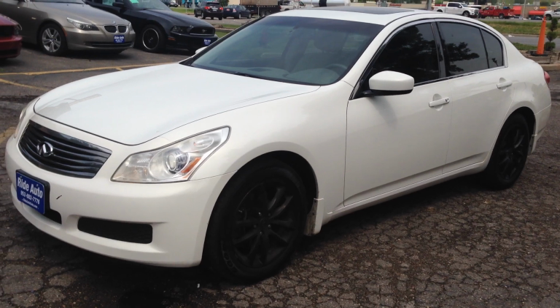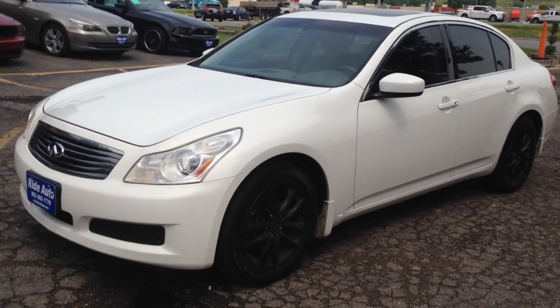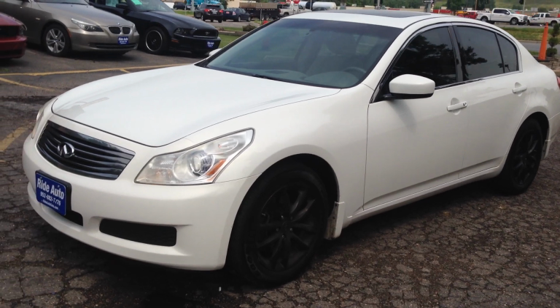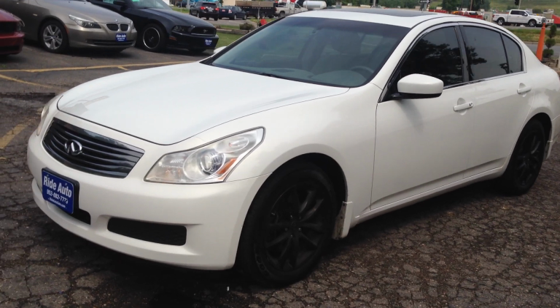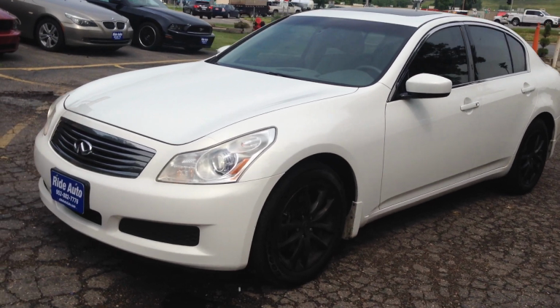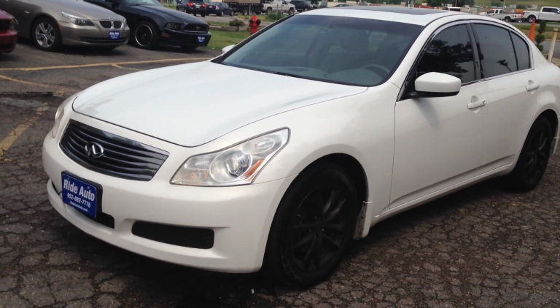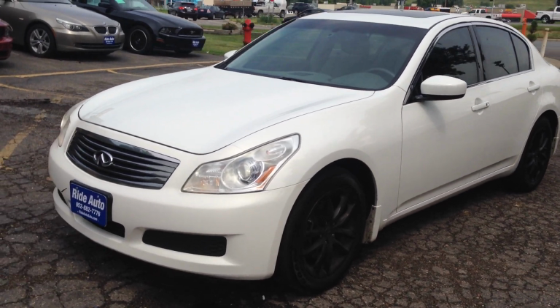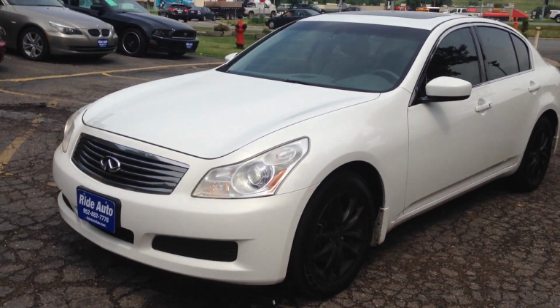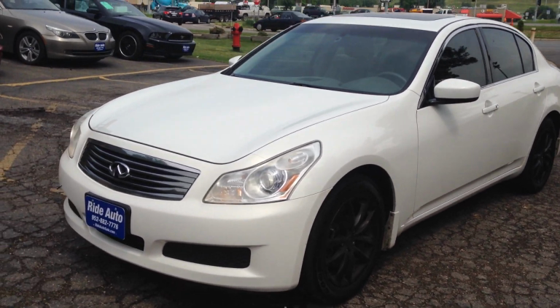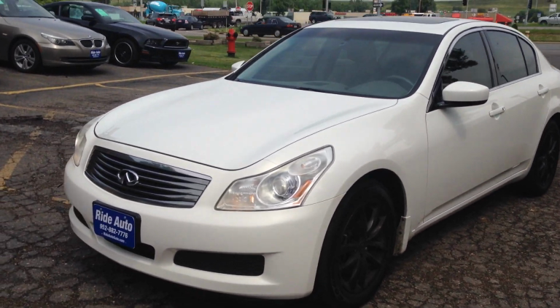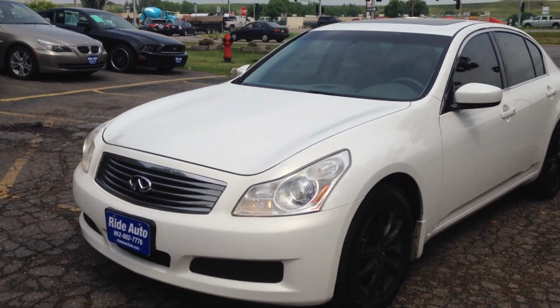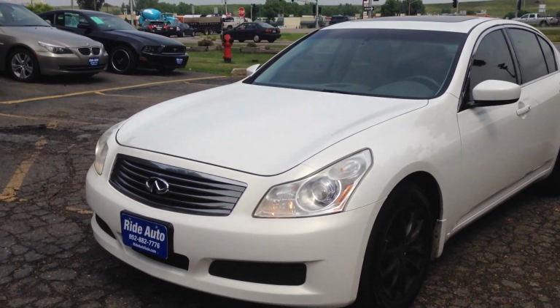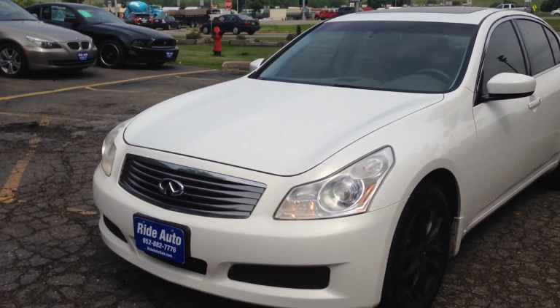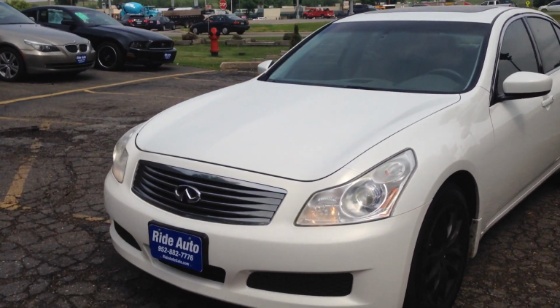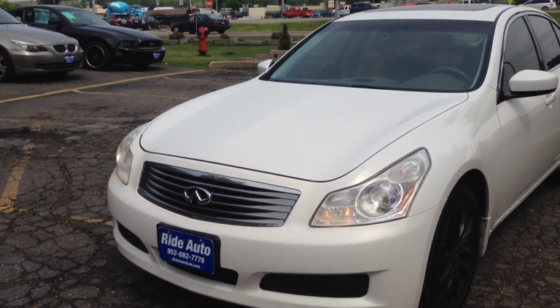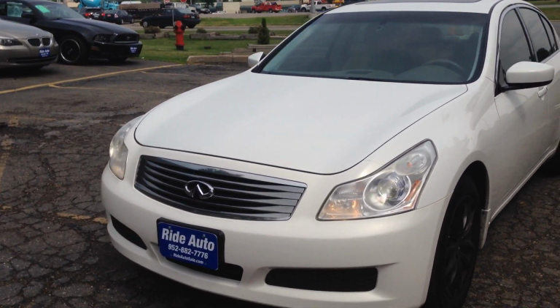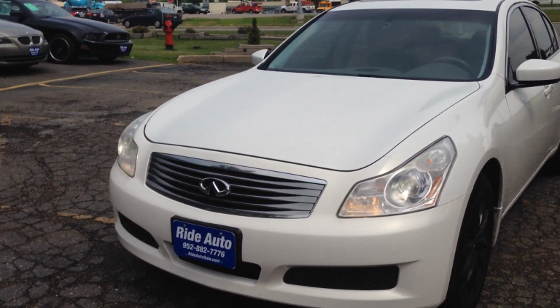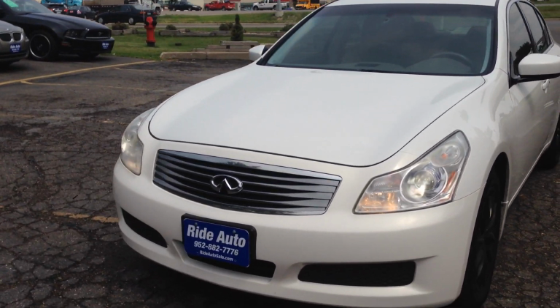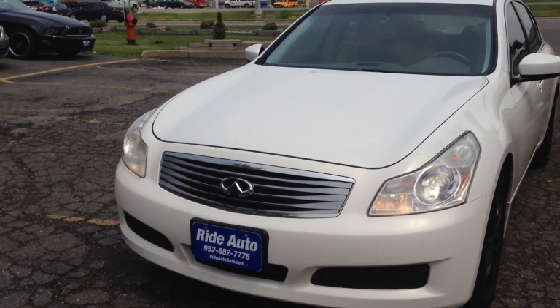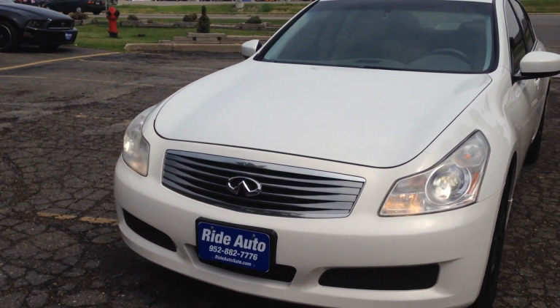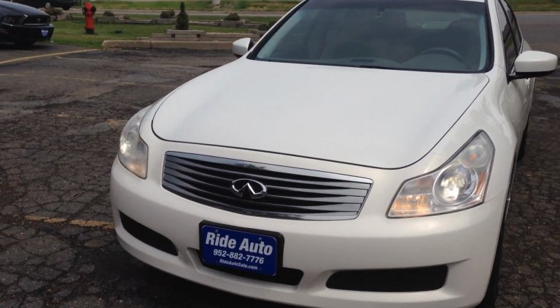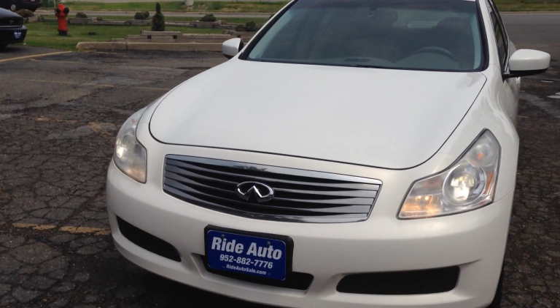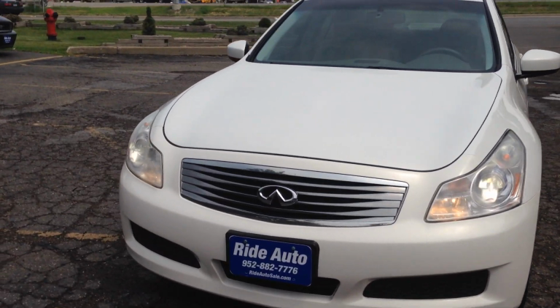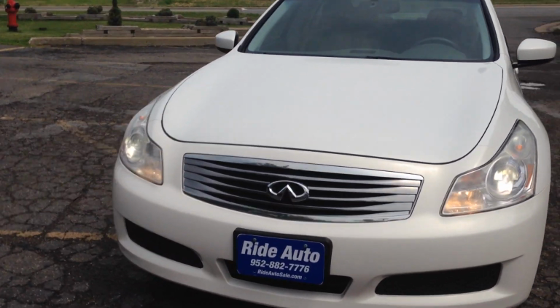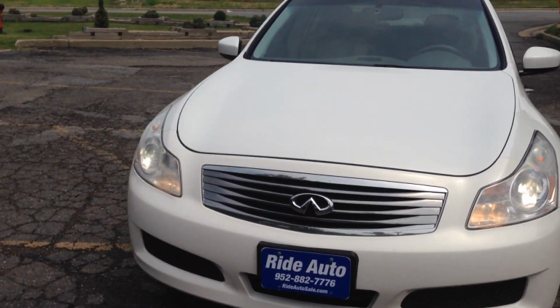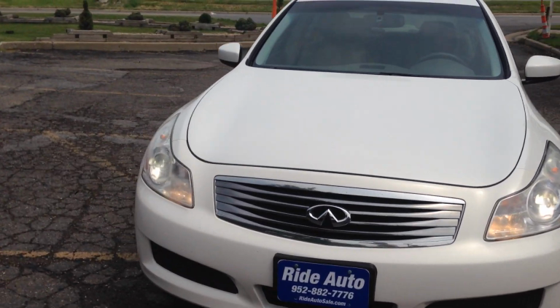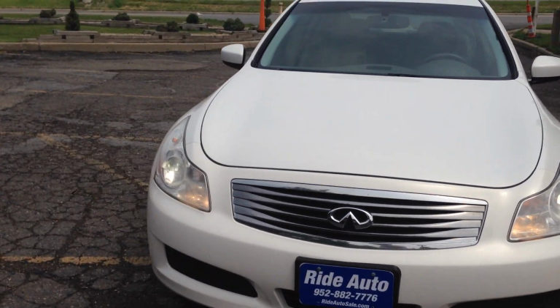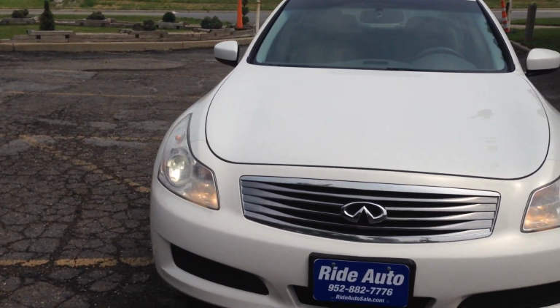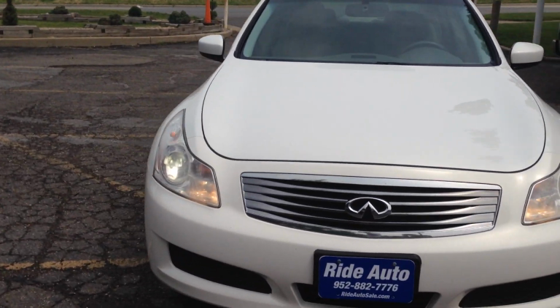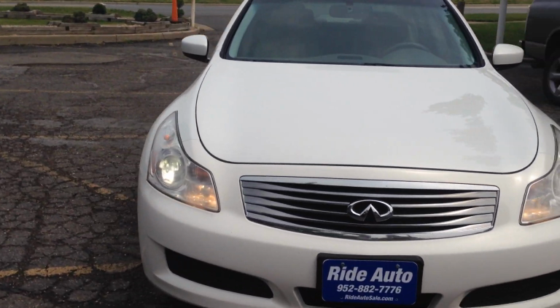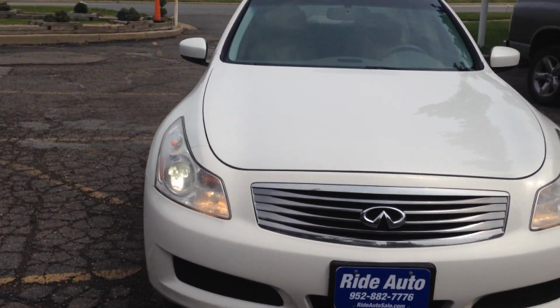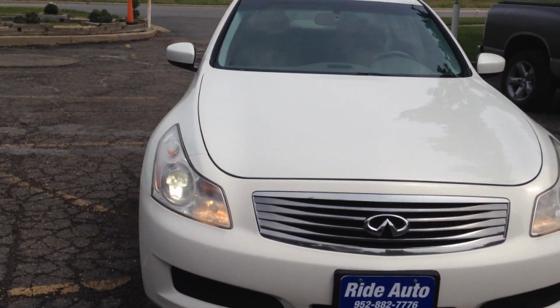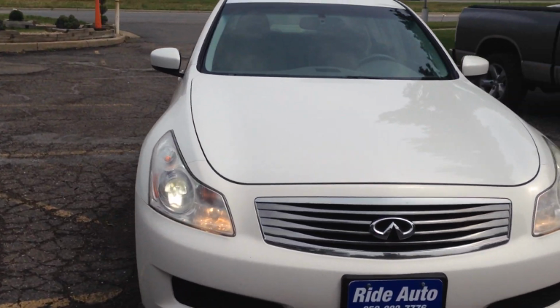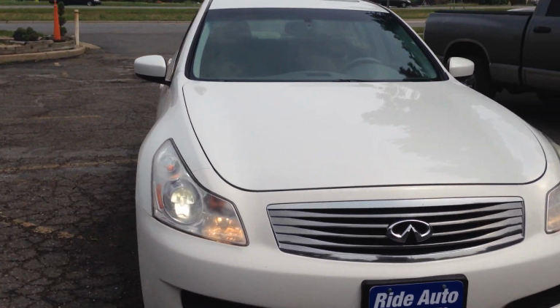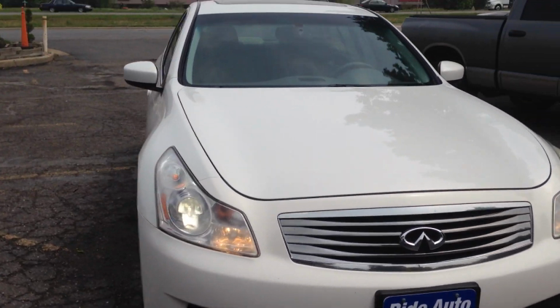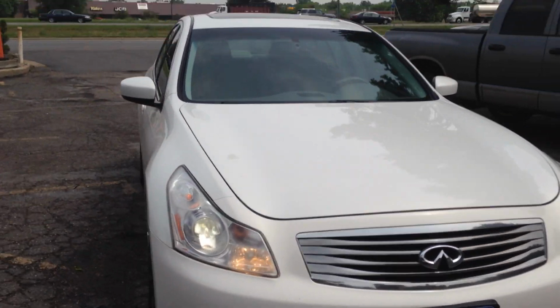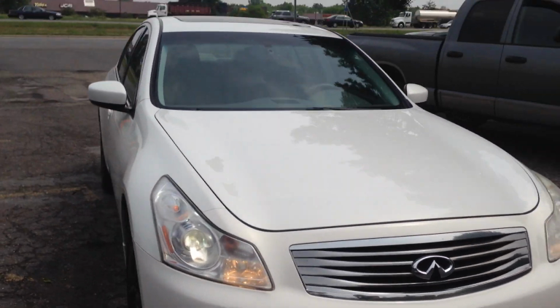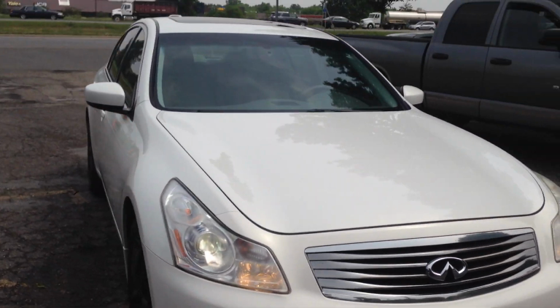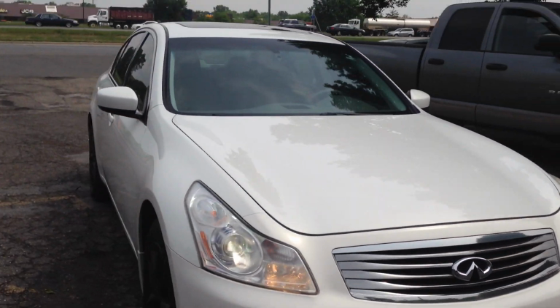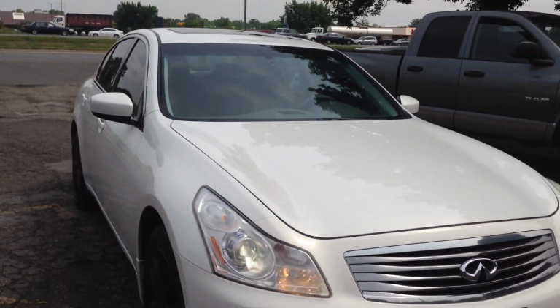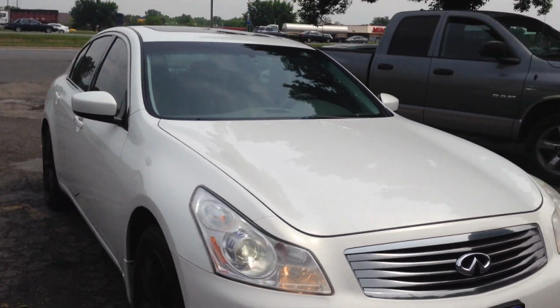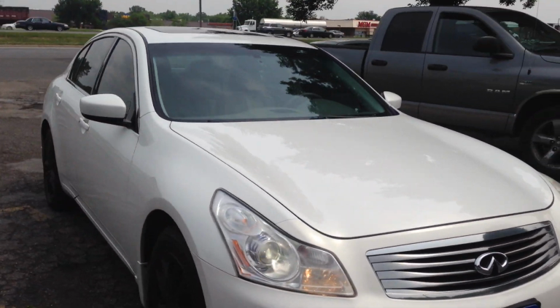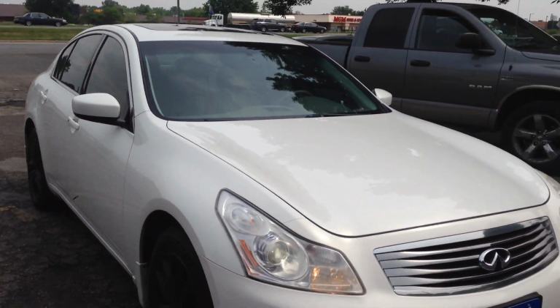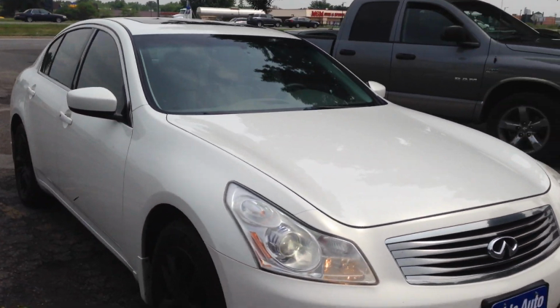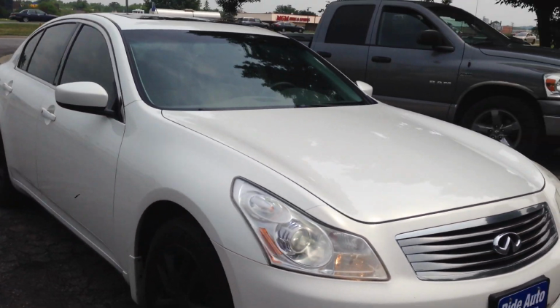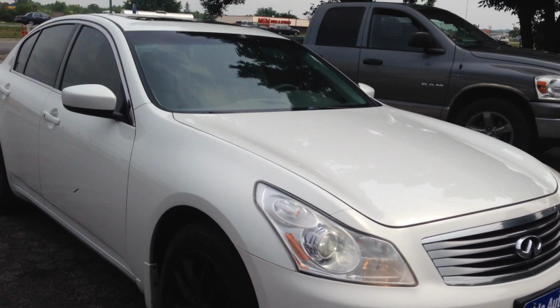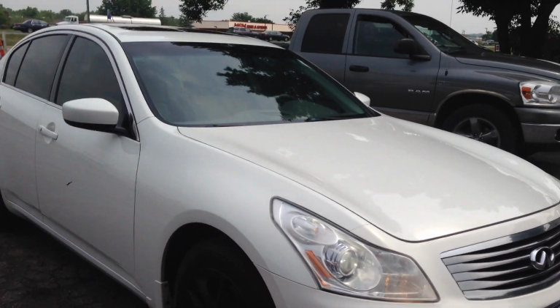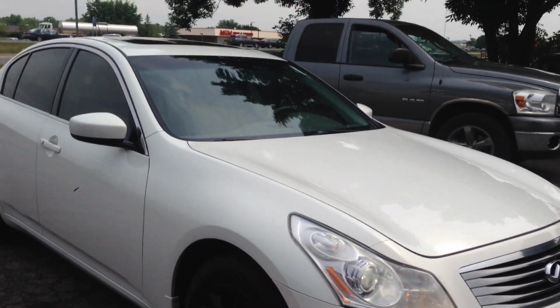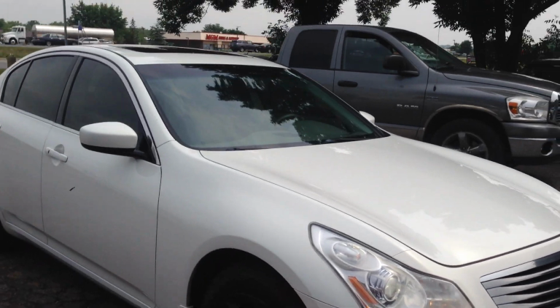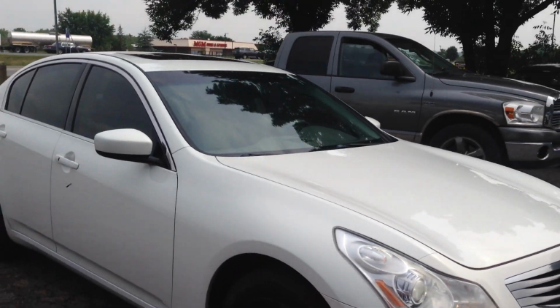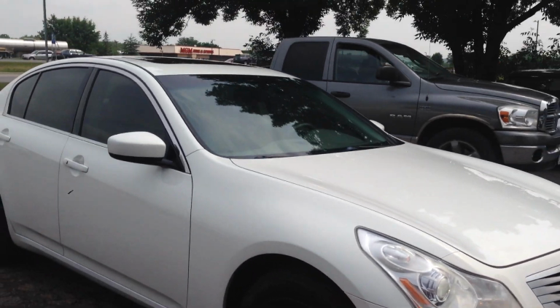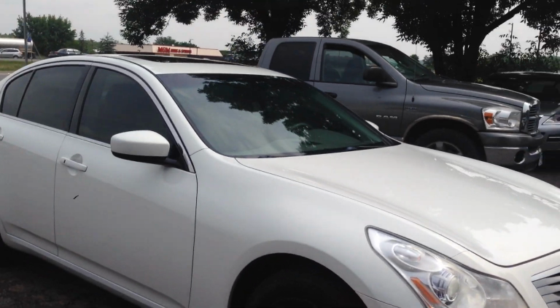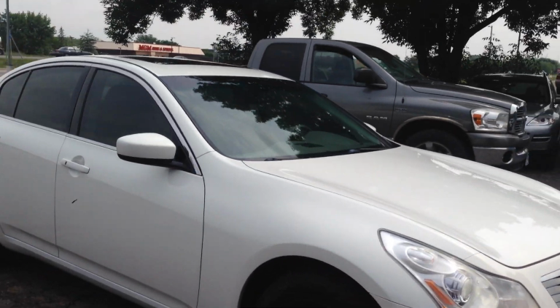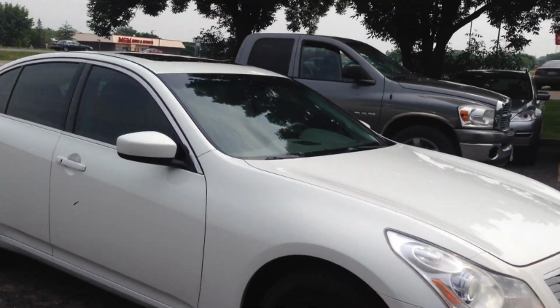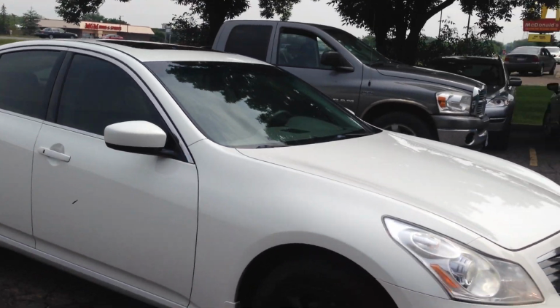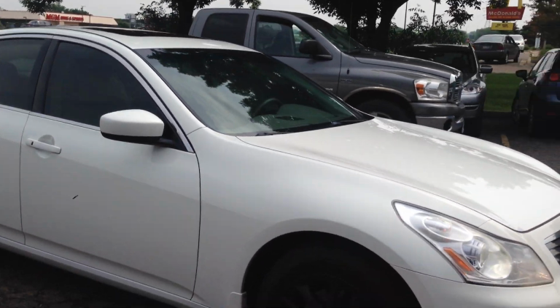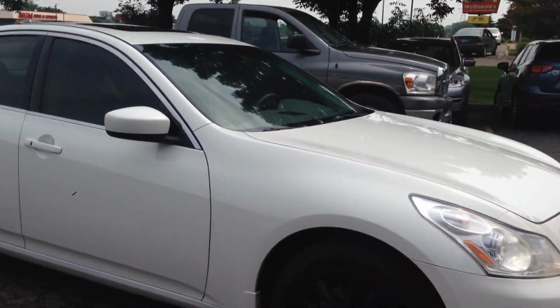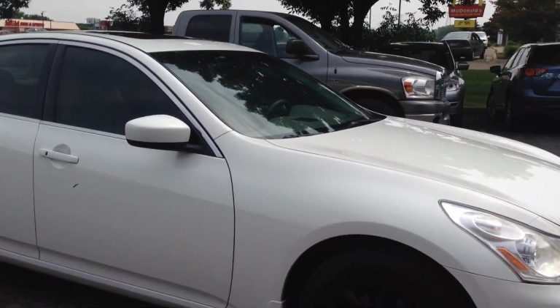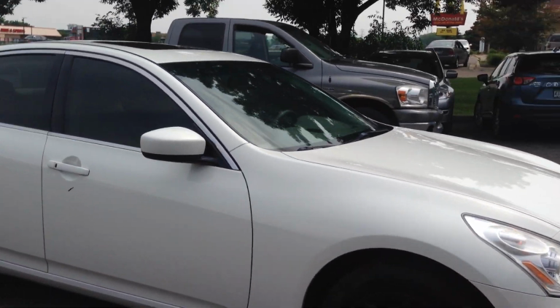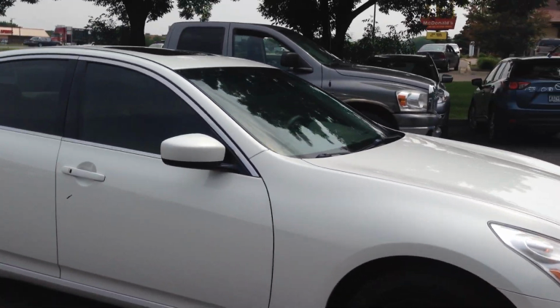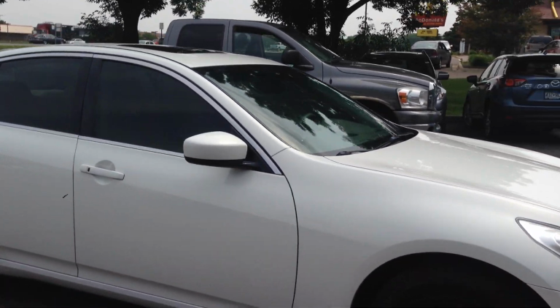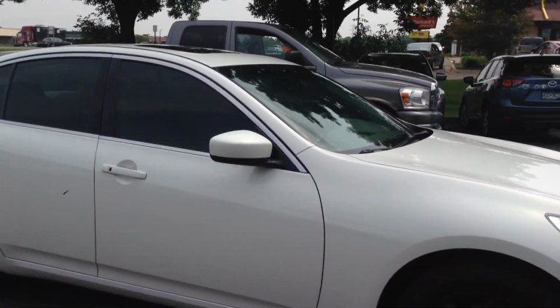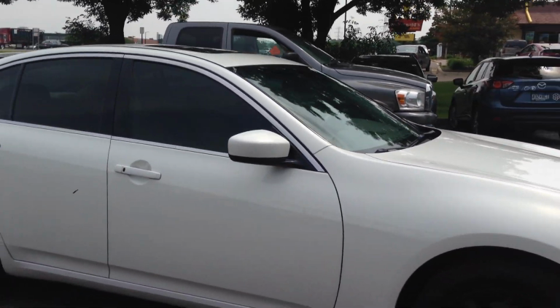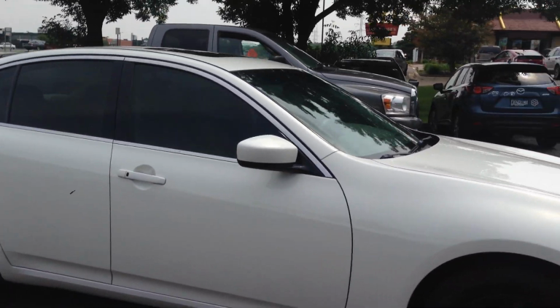Welcome to Ride Auto. We just received a 2009 Infiniti four-door sedan.